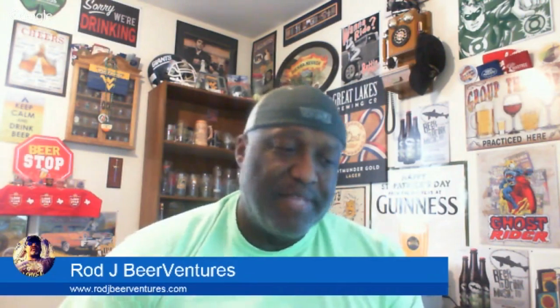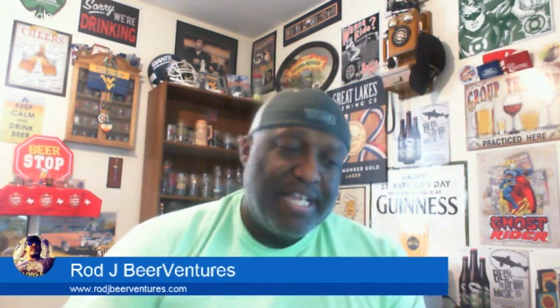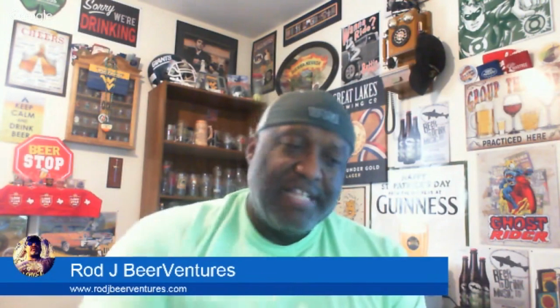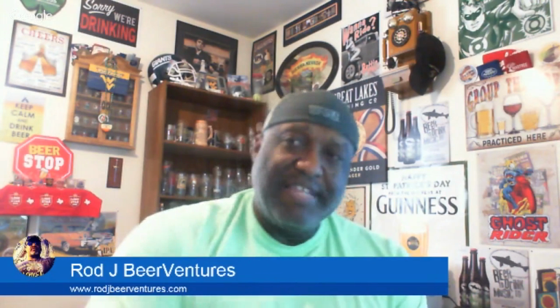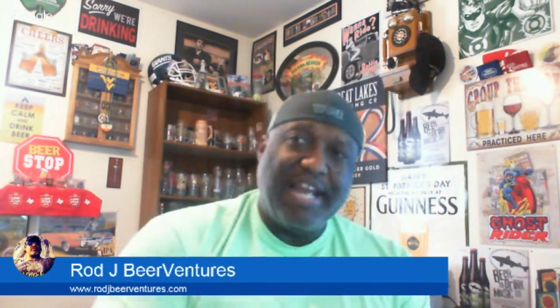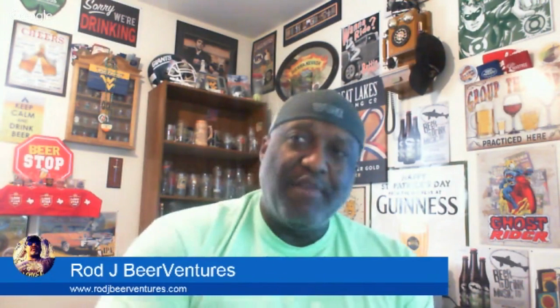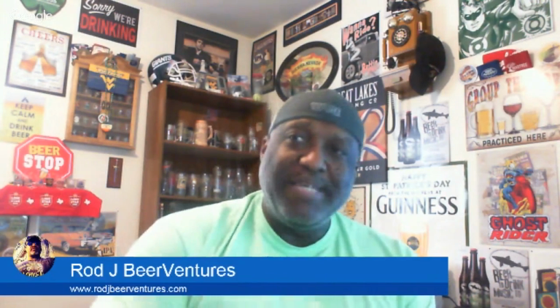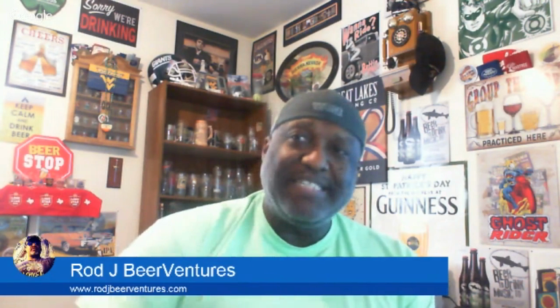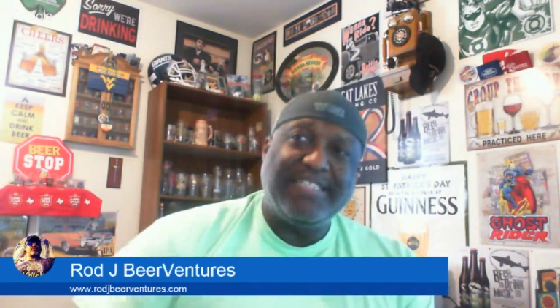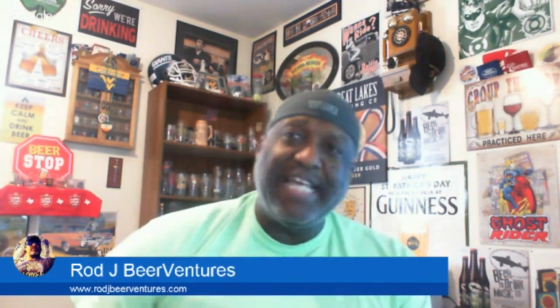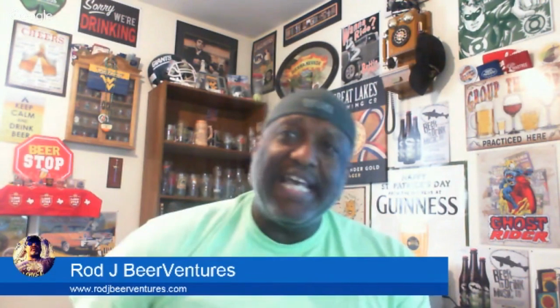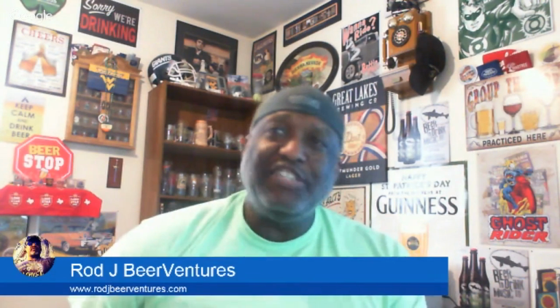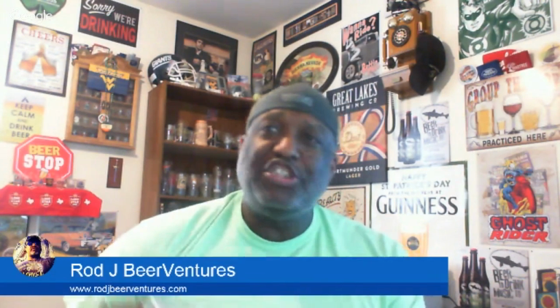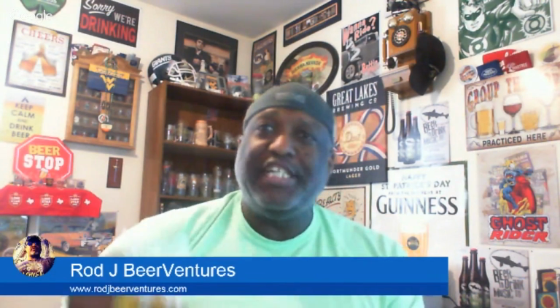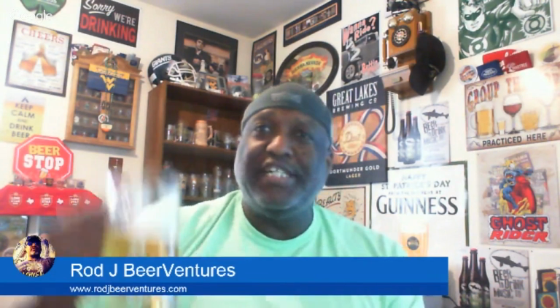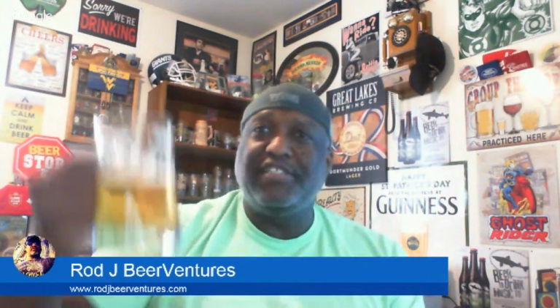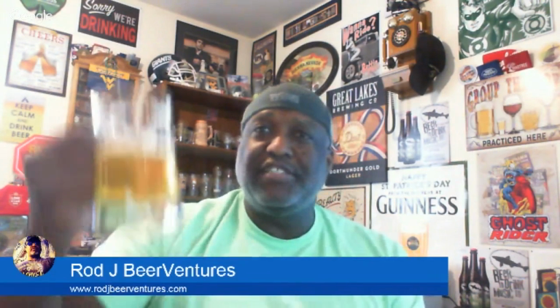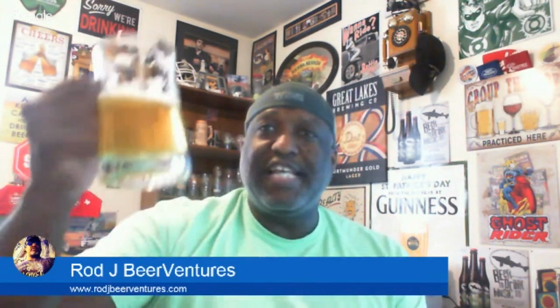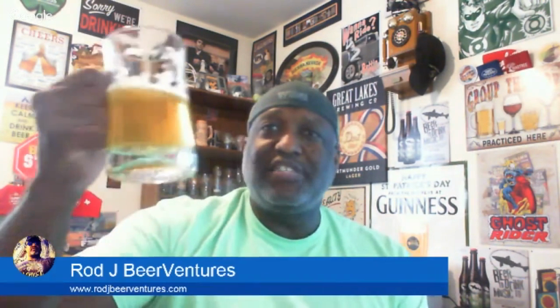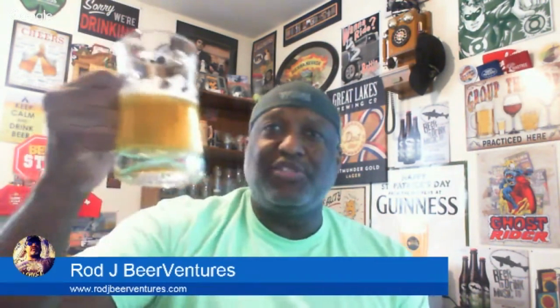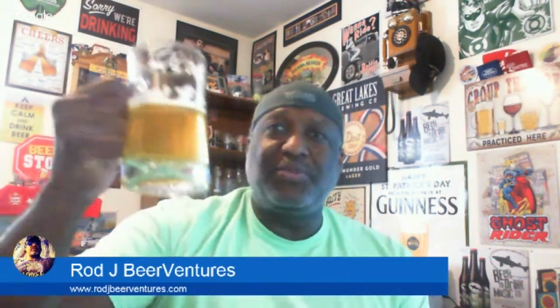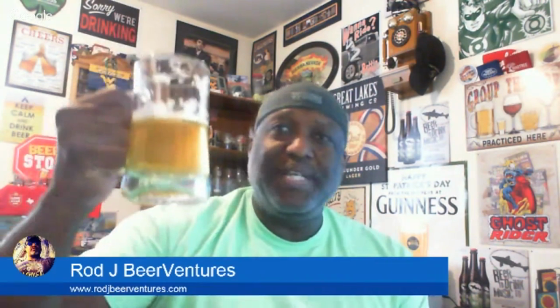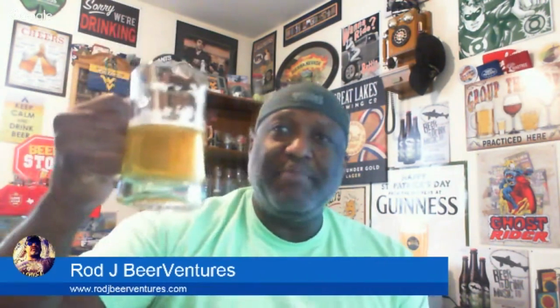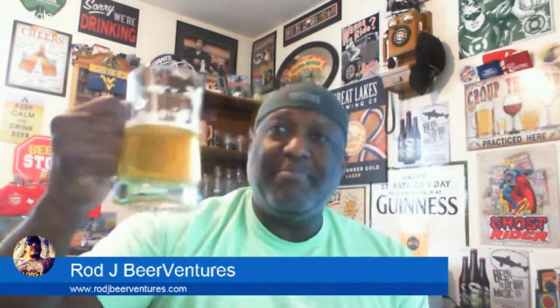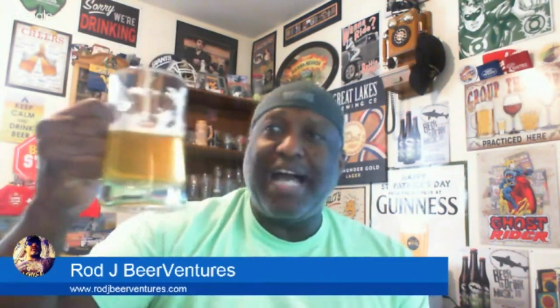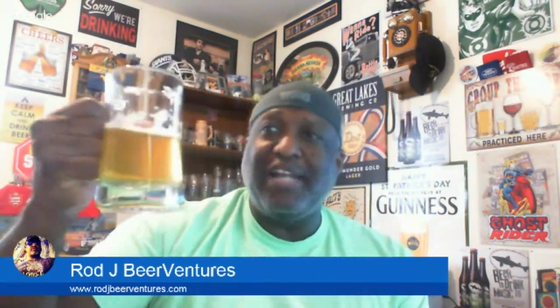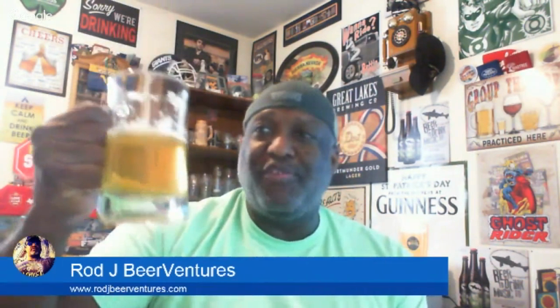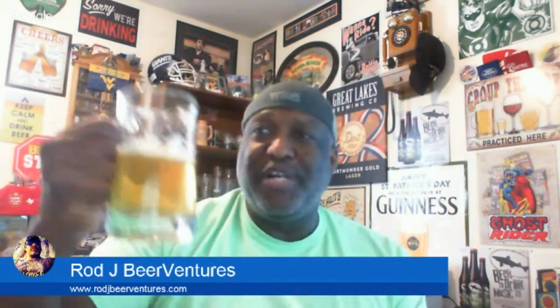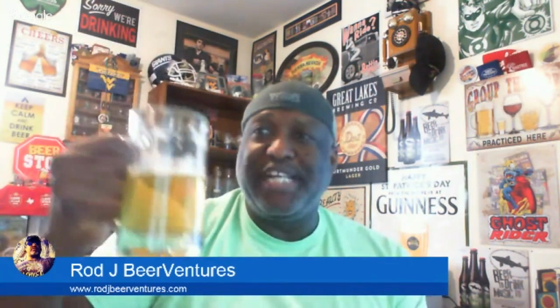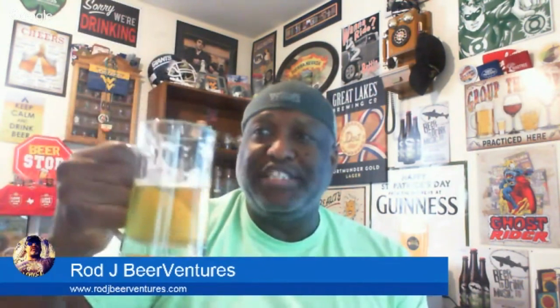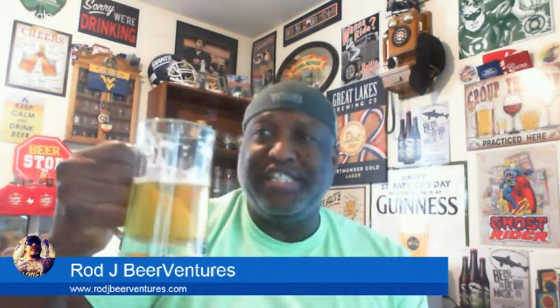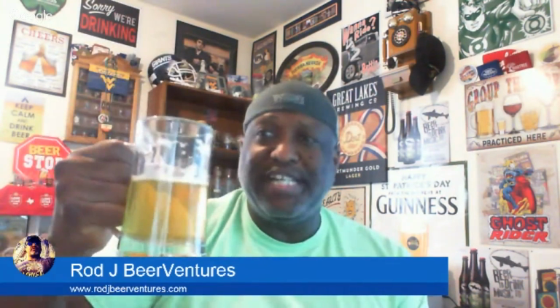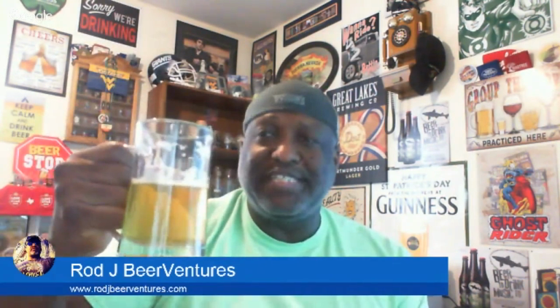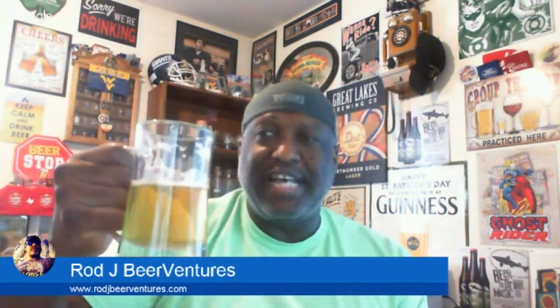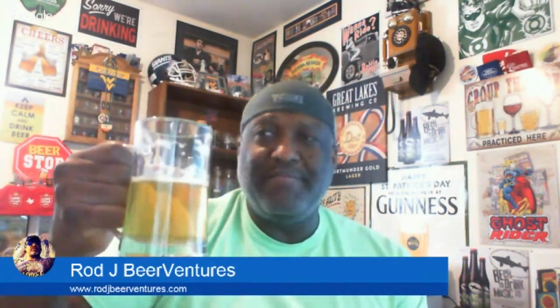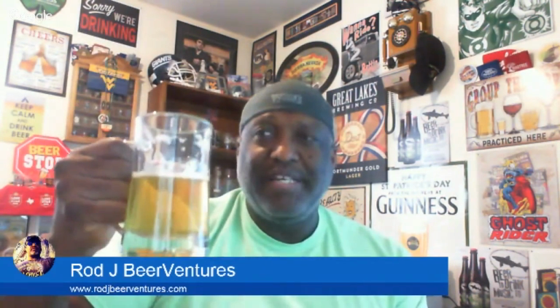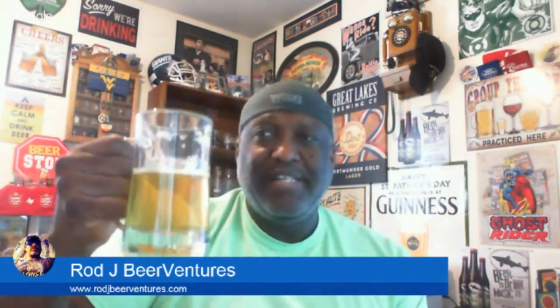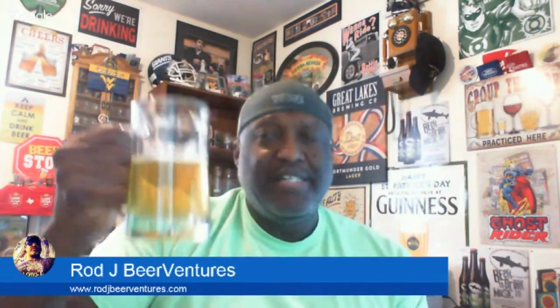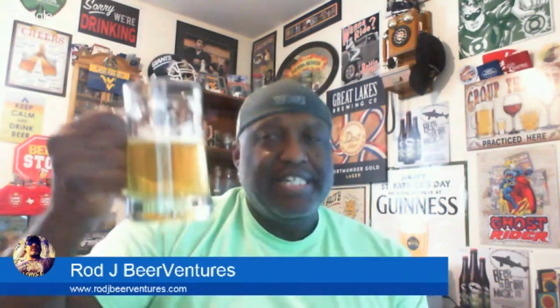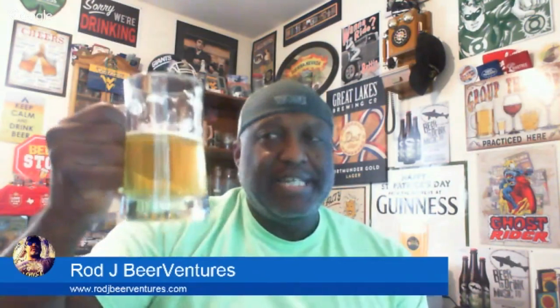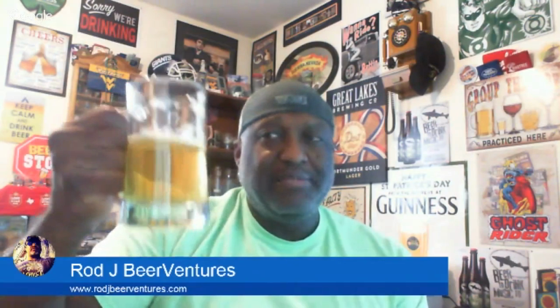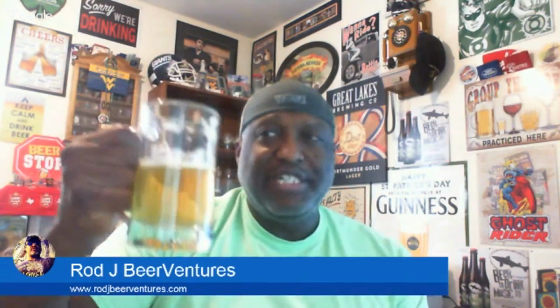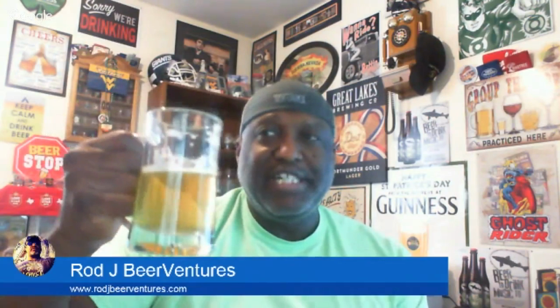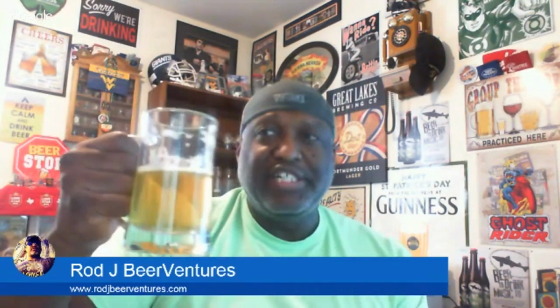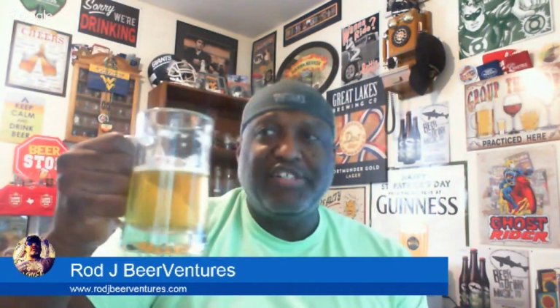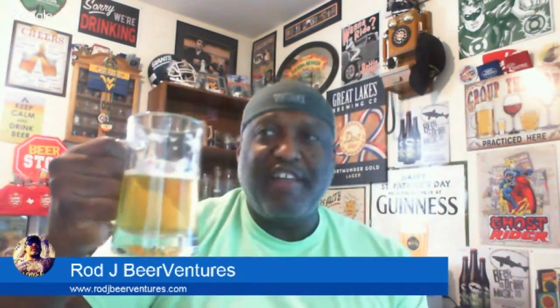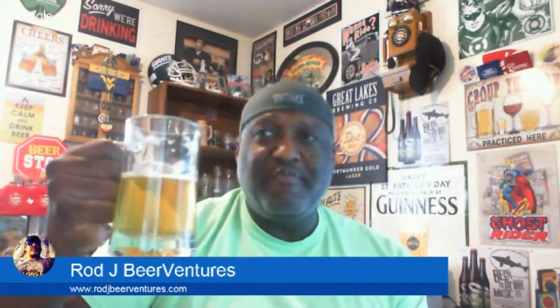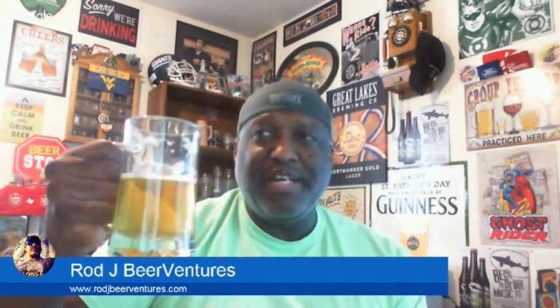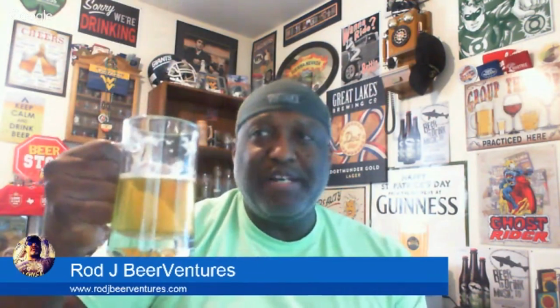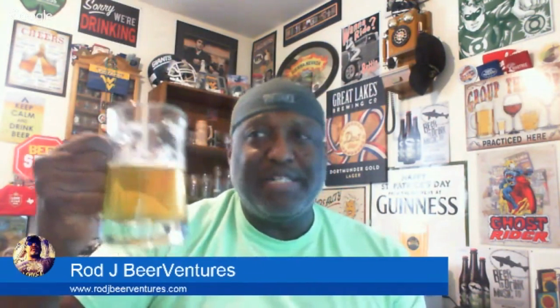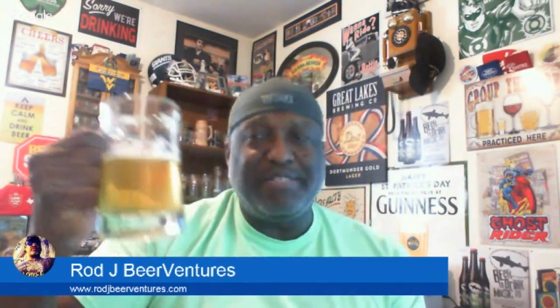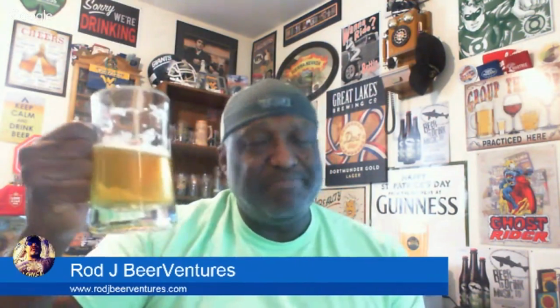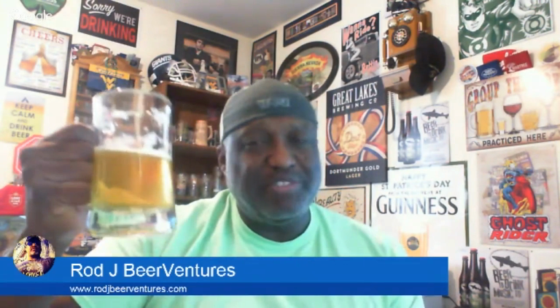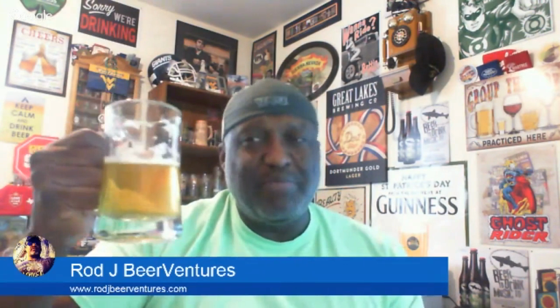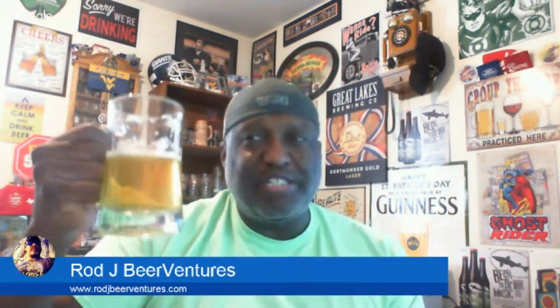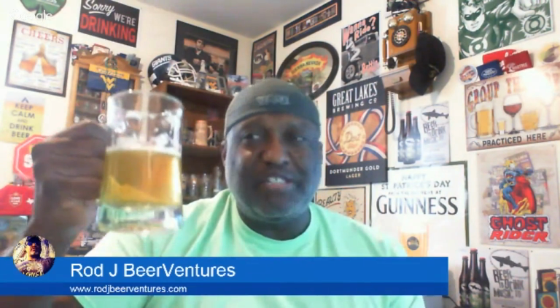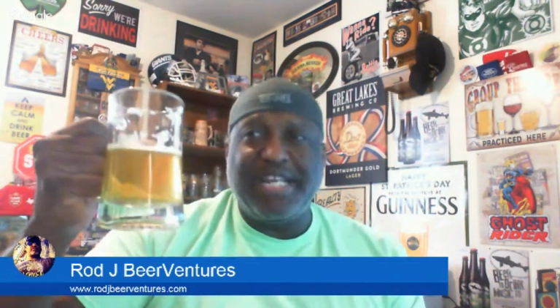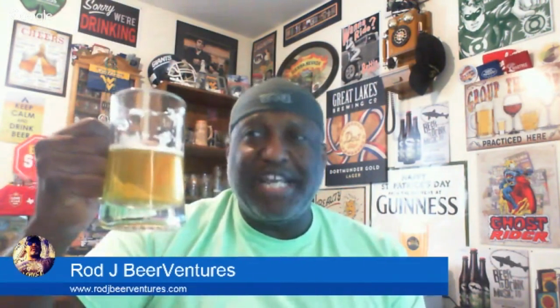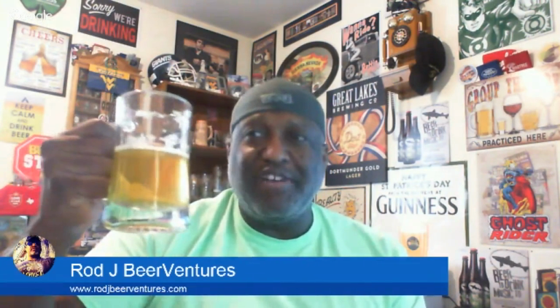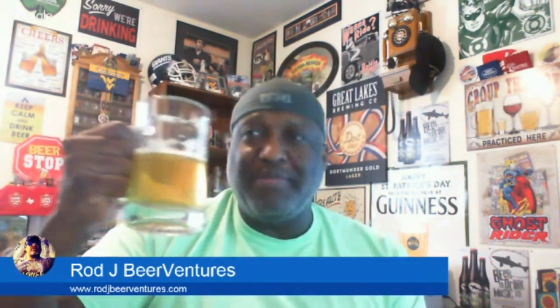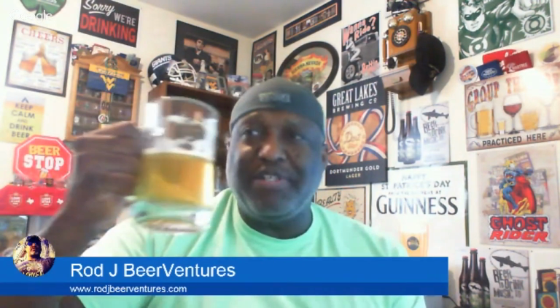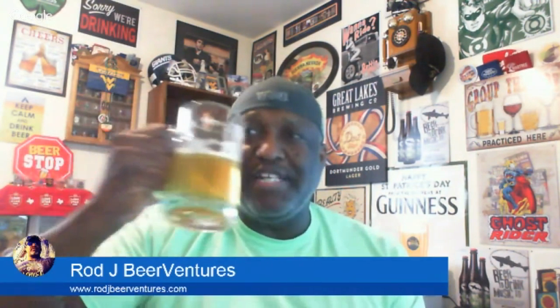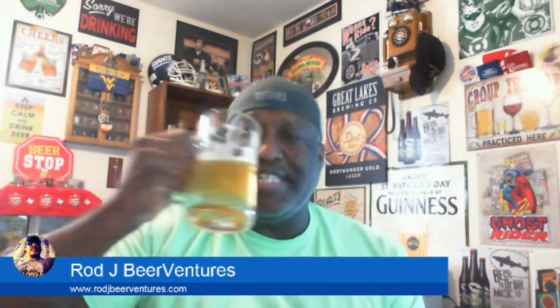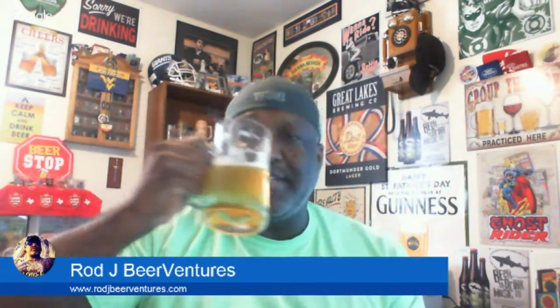That all being said, cheers. Thanks for swinging by. I look forward to catching you next time. Keep drinking good craft beer, but don't miss some of the other opportunities out there.